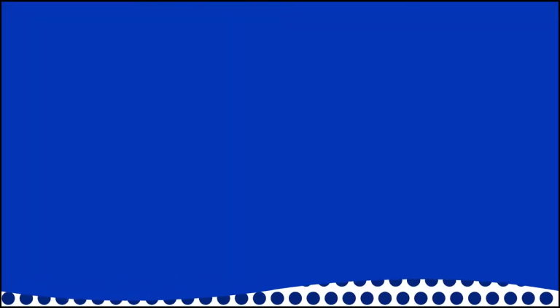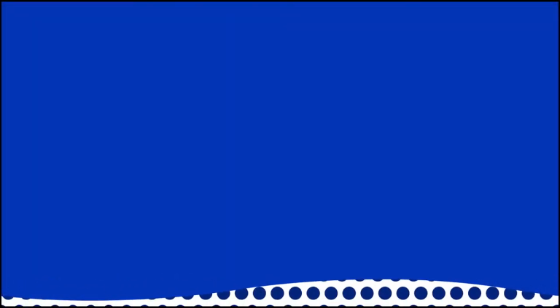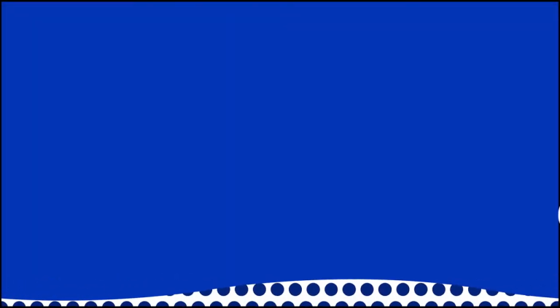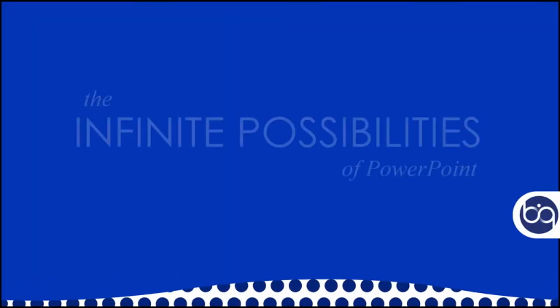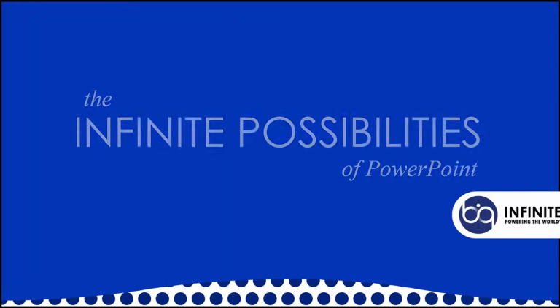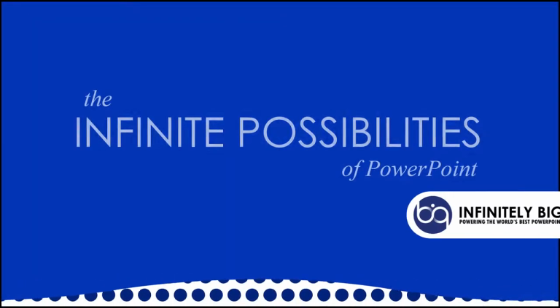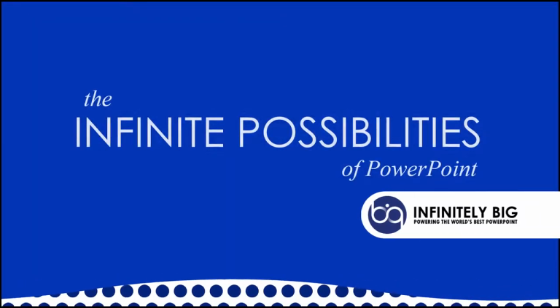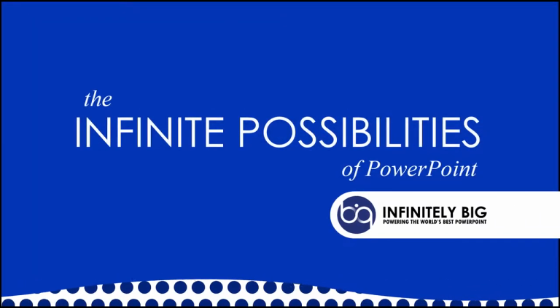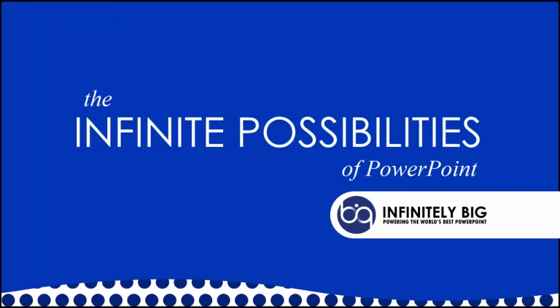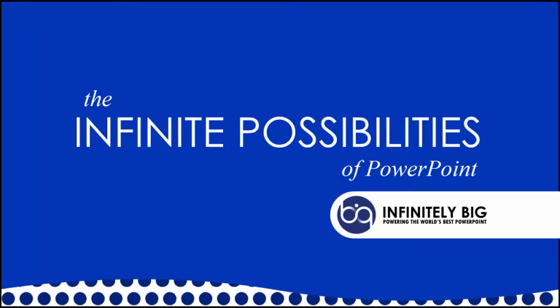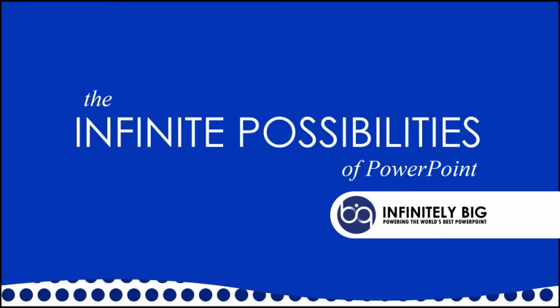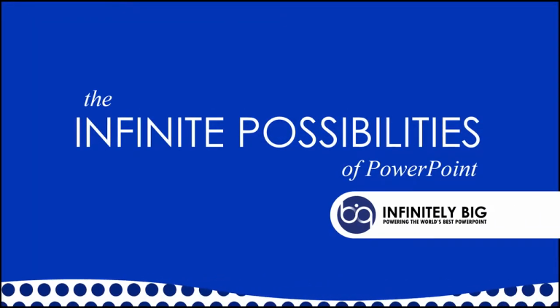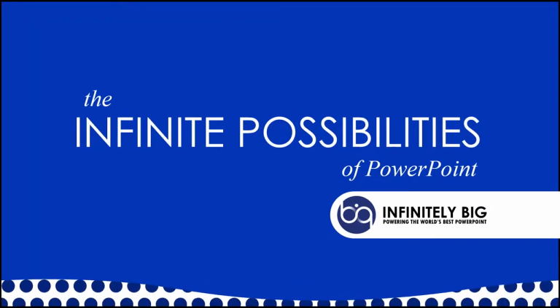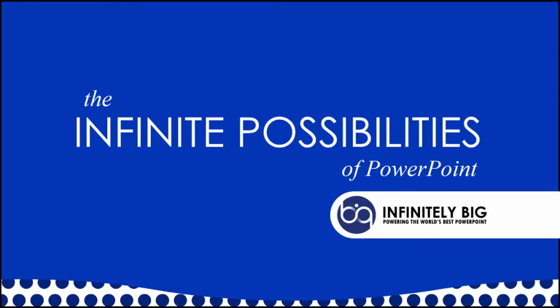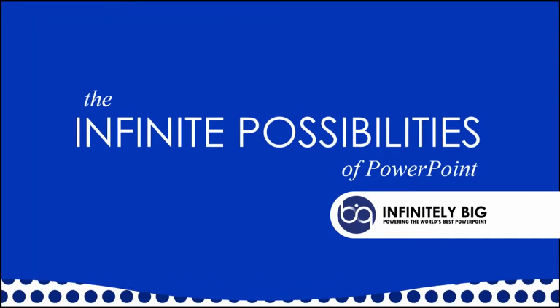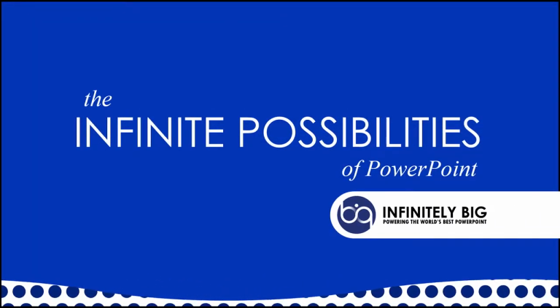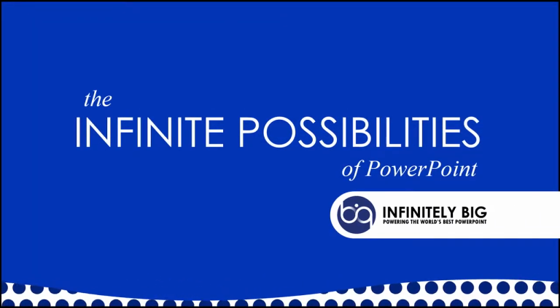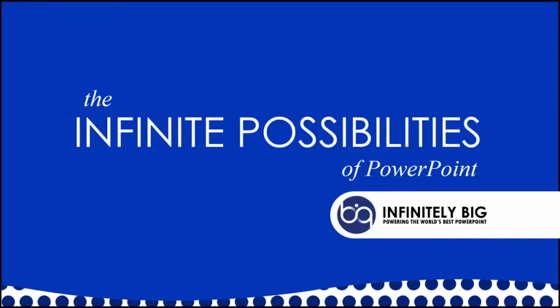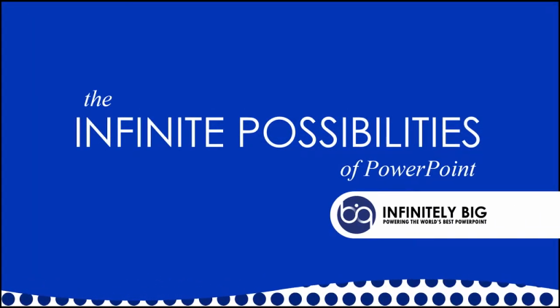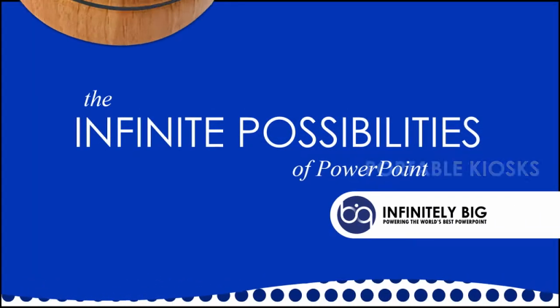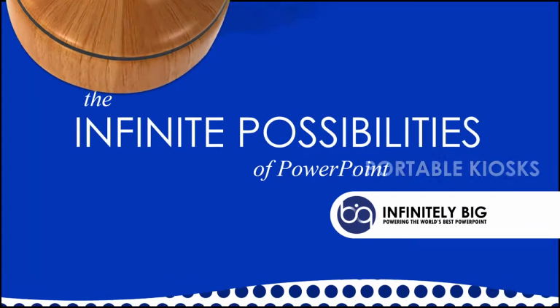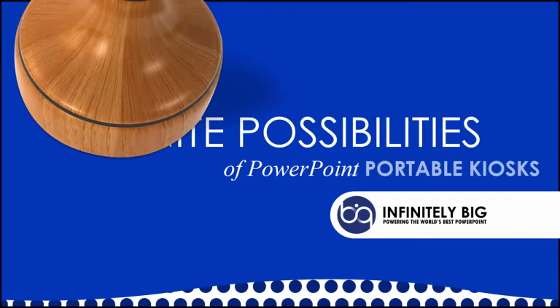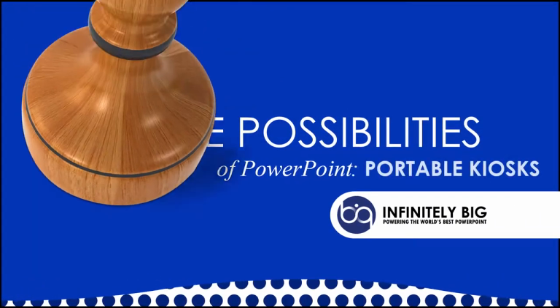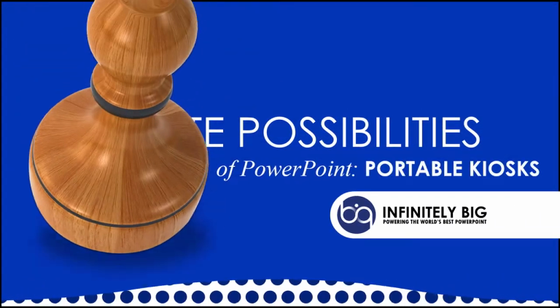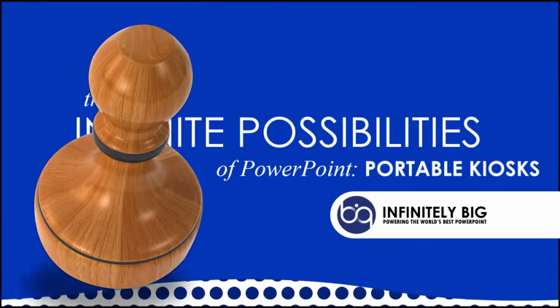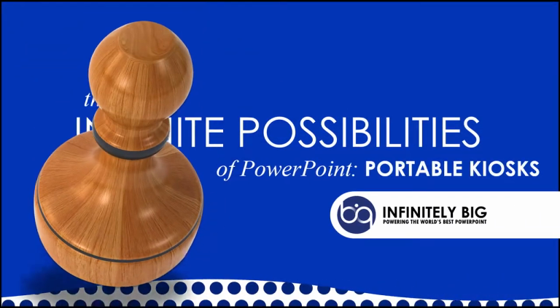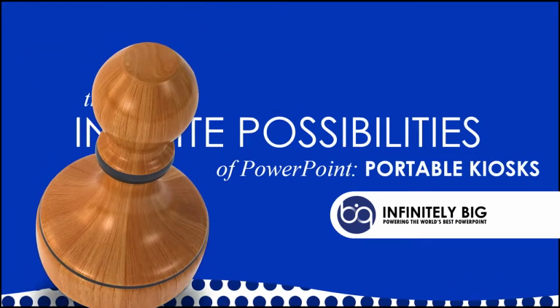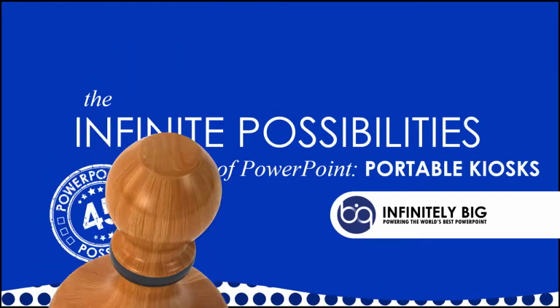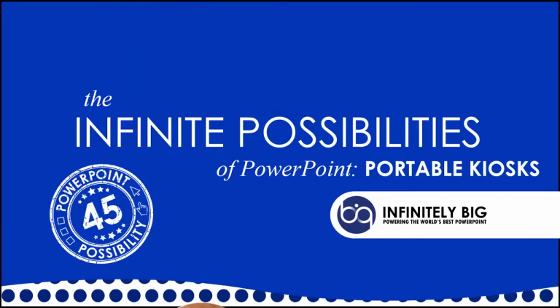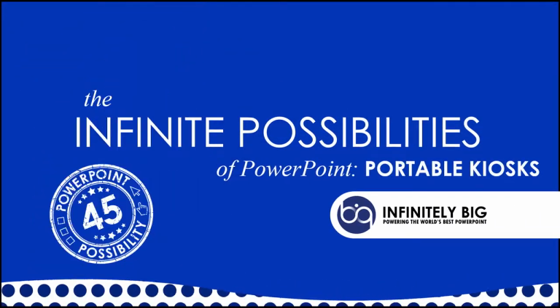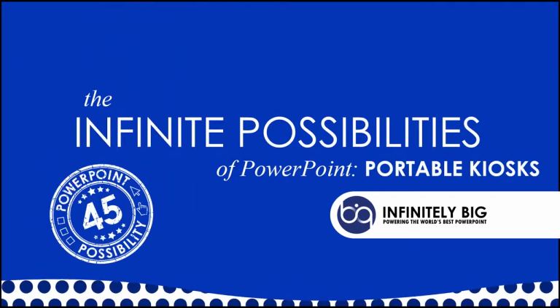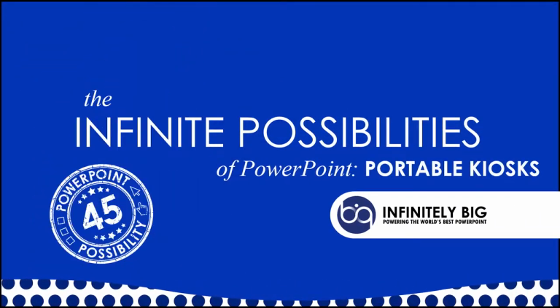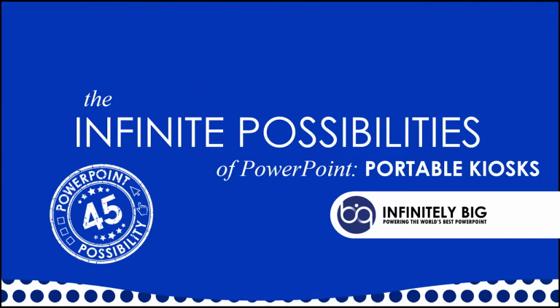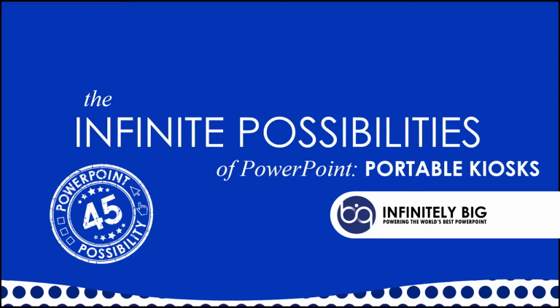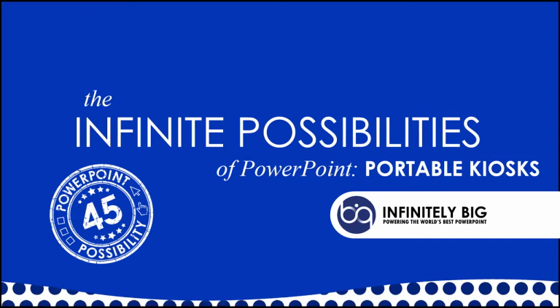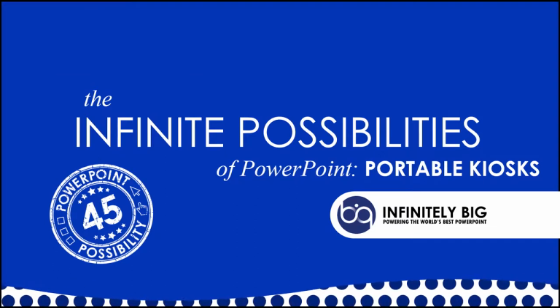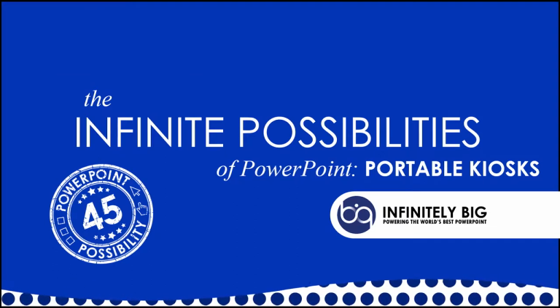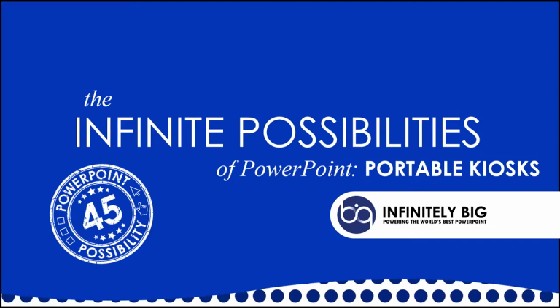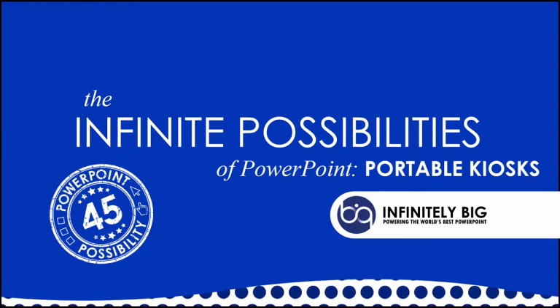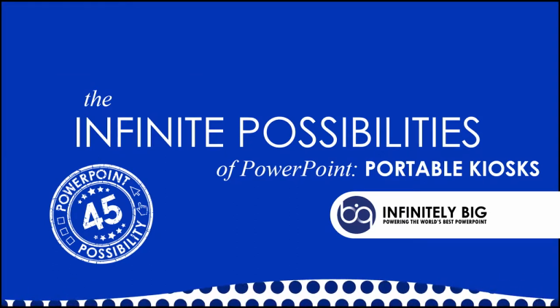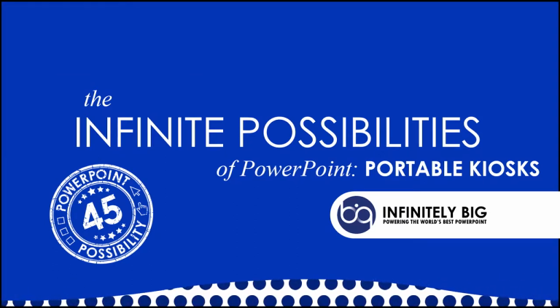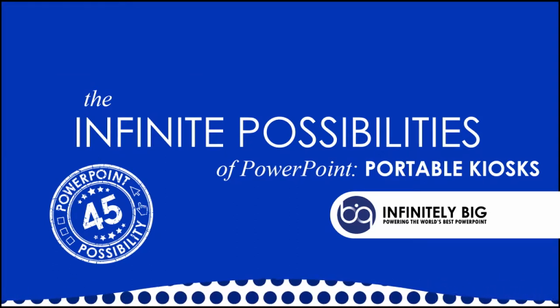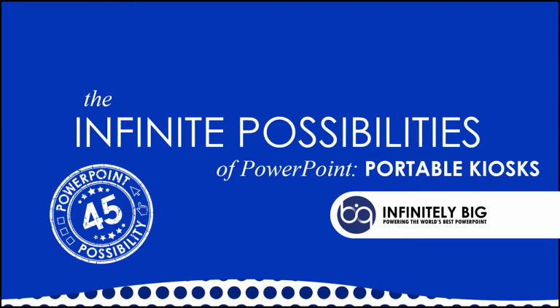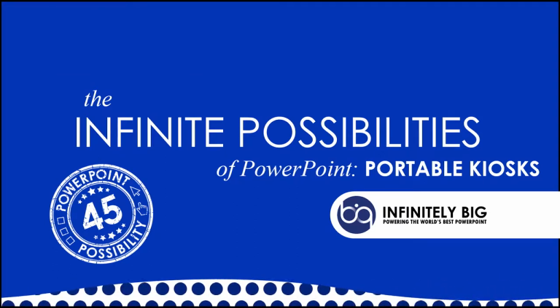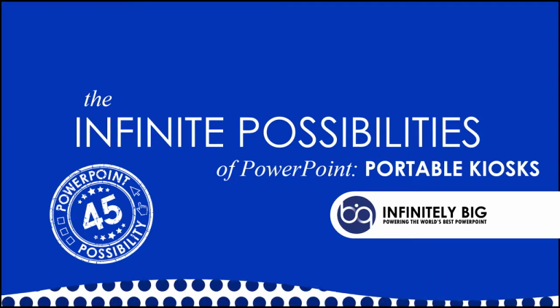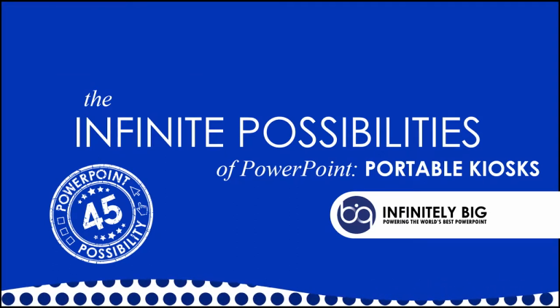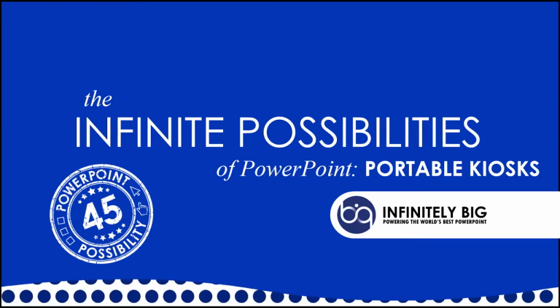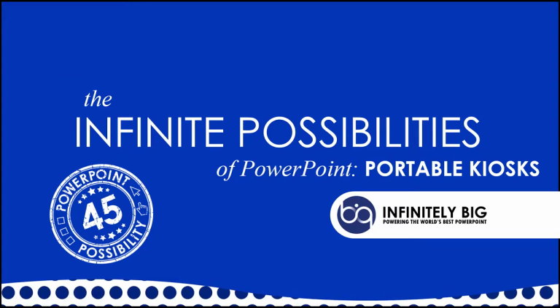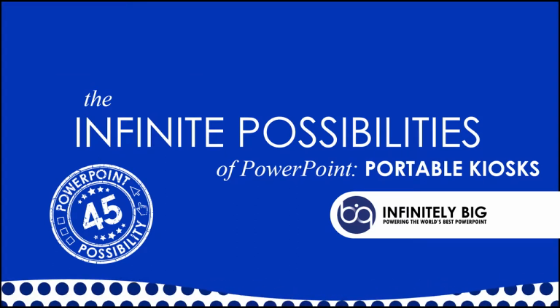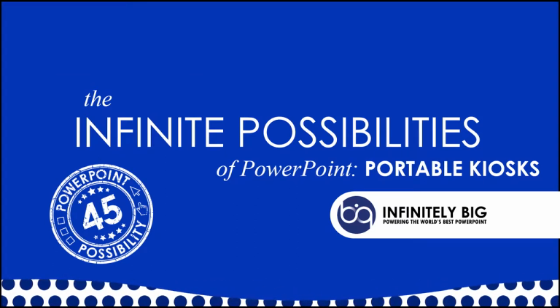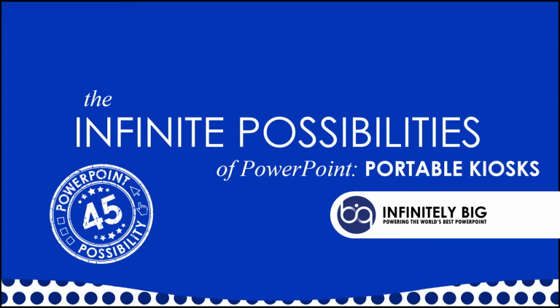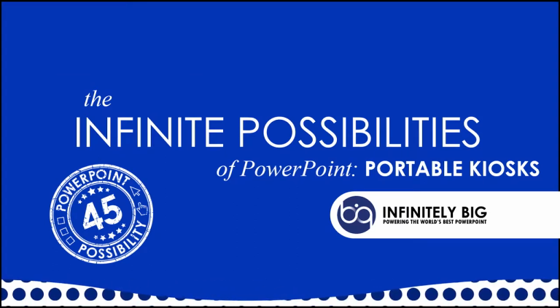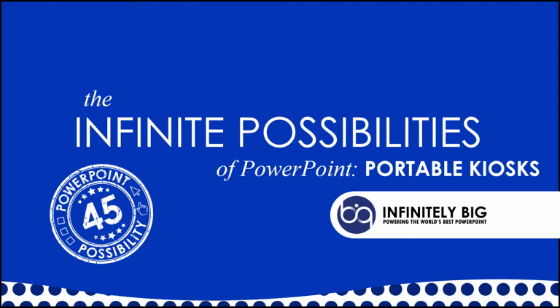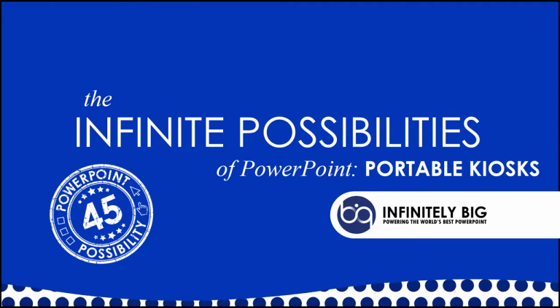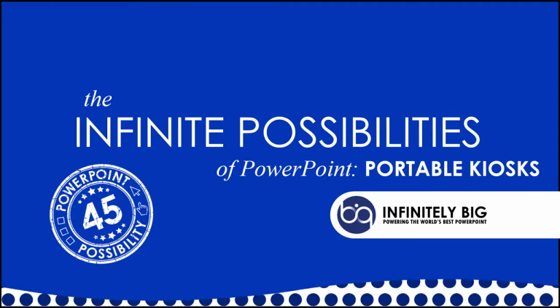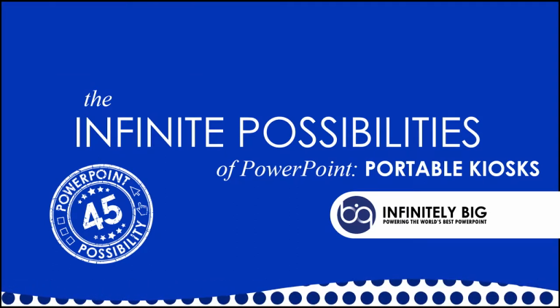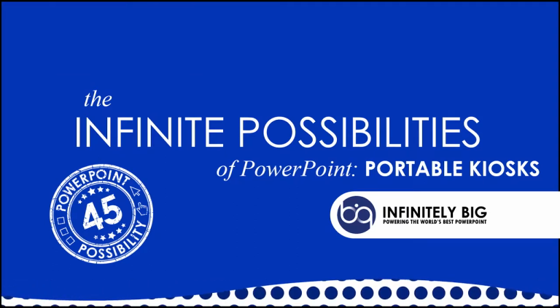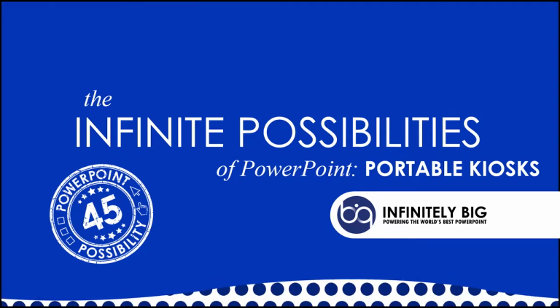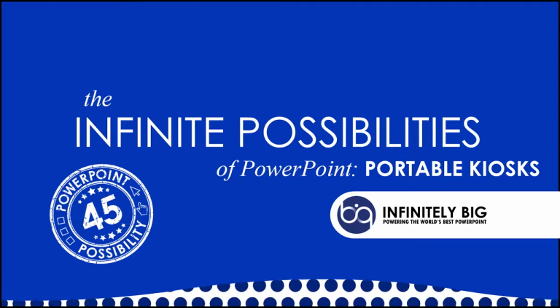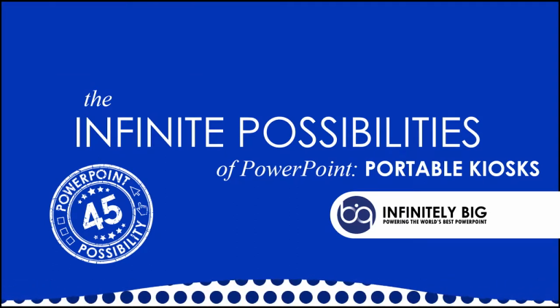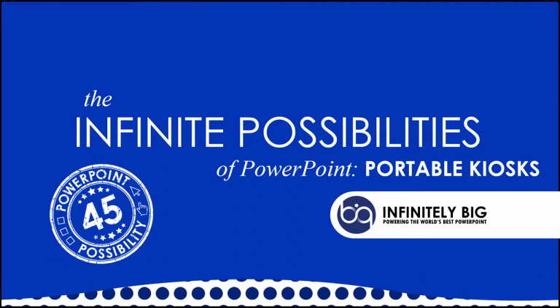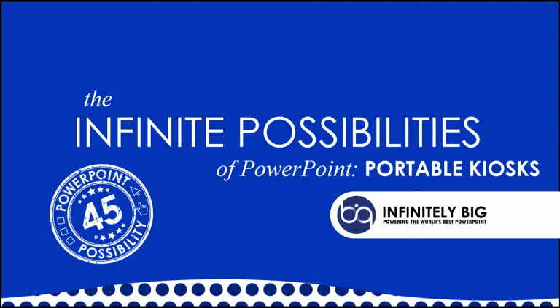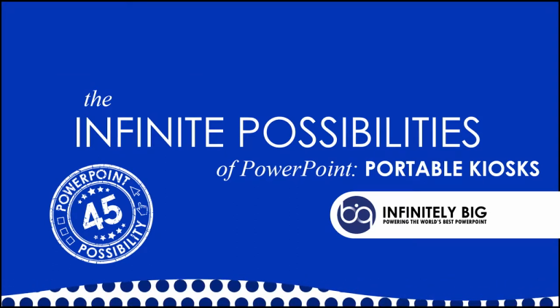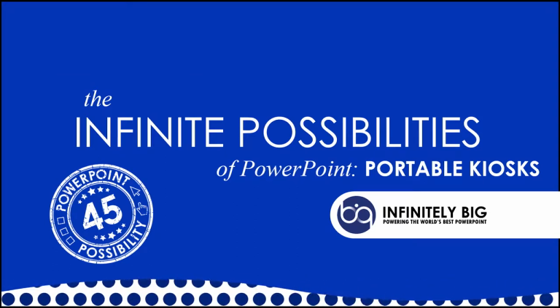Welcome to the infinite possibilities of PowerPoint, tip number 45: portable kiosks.